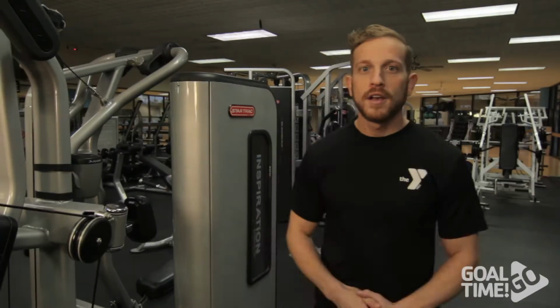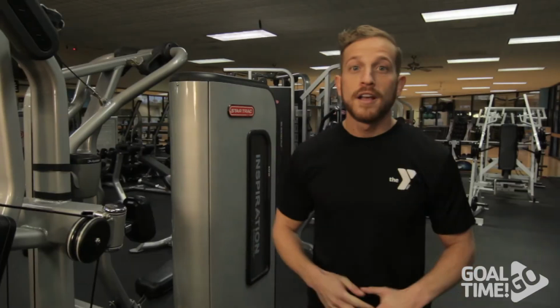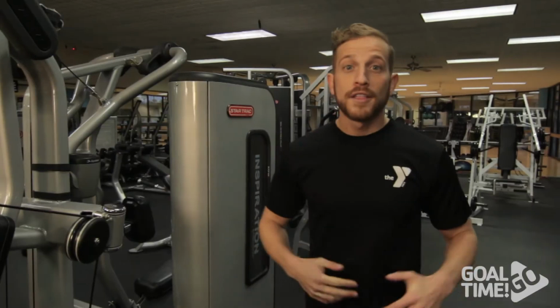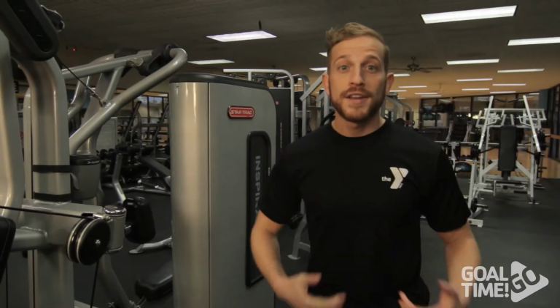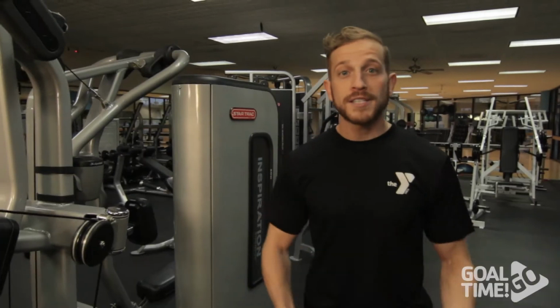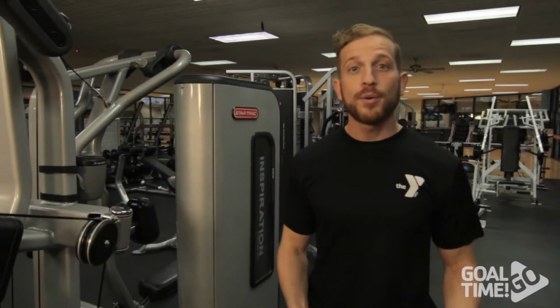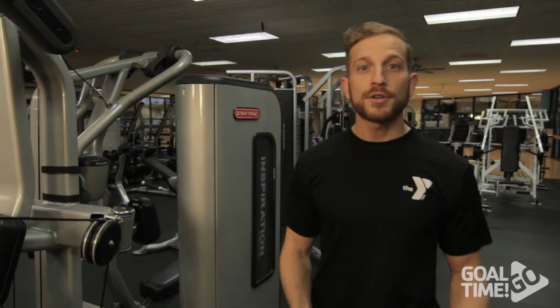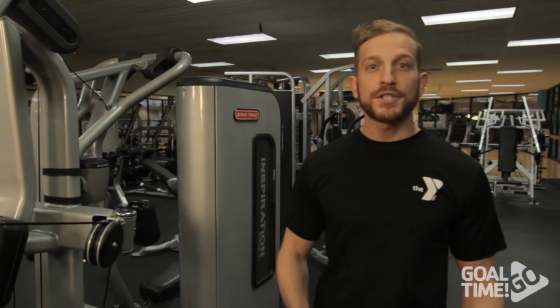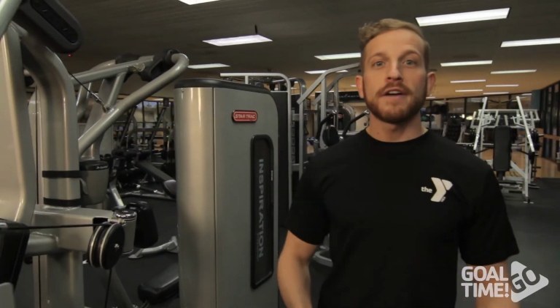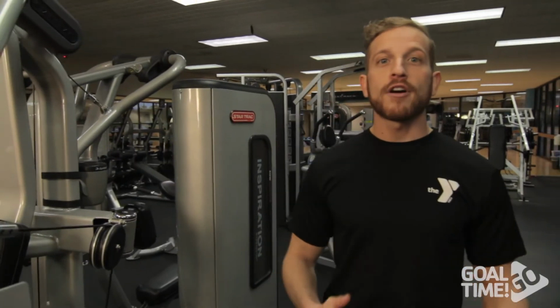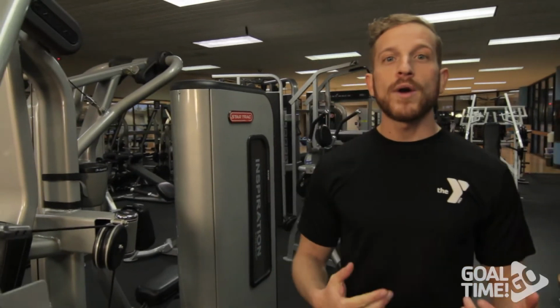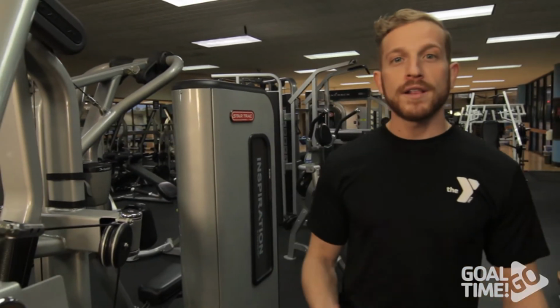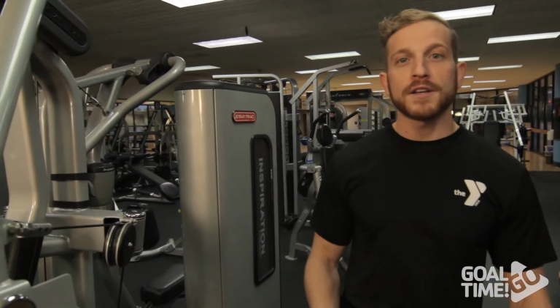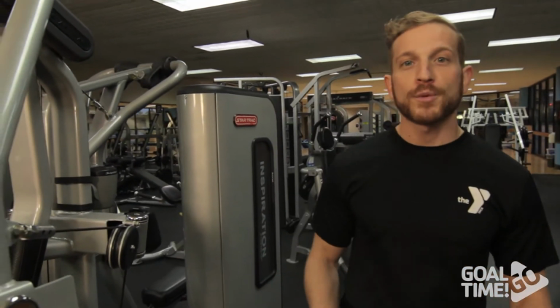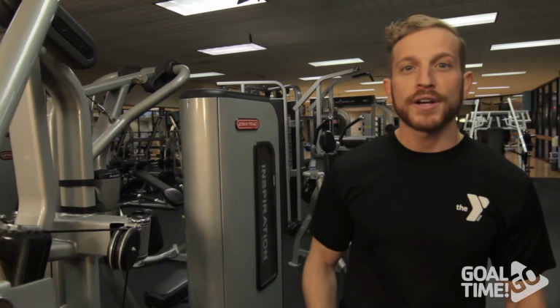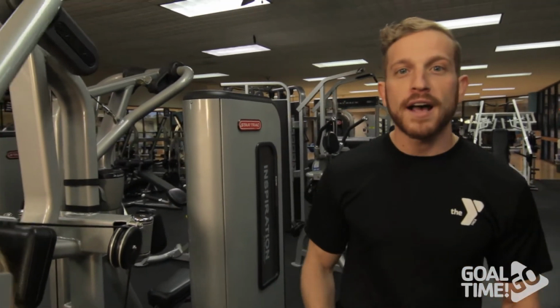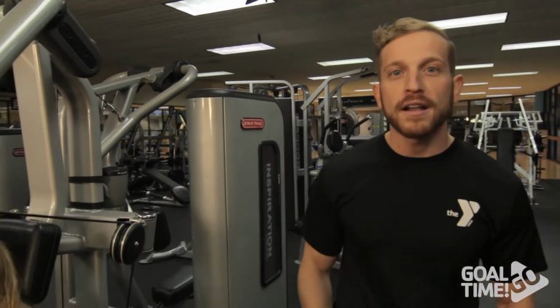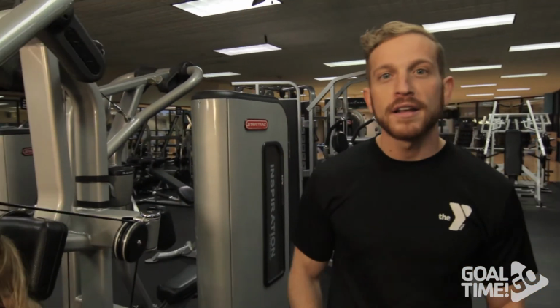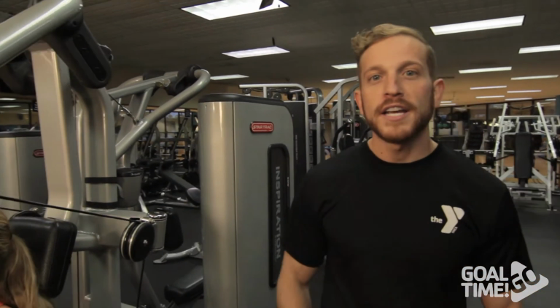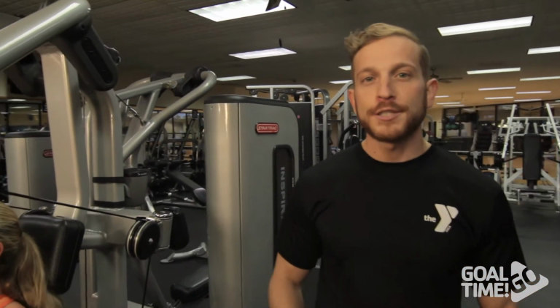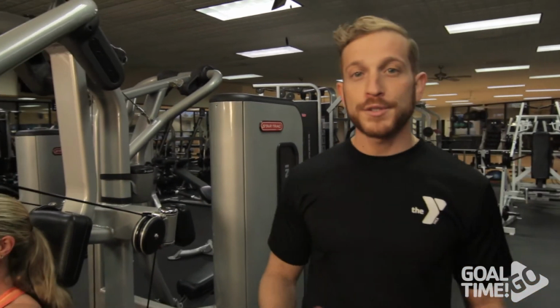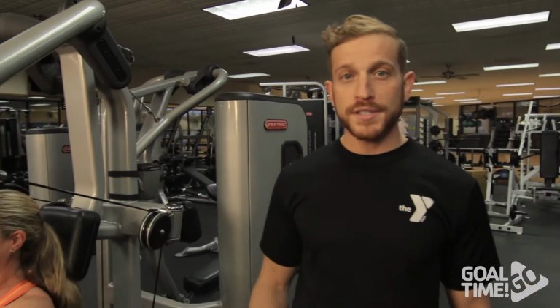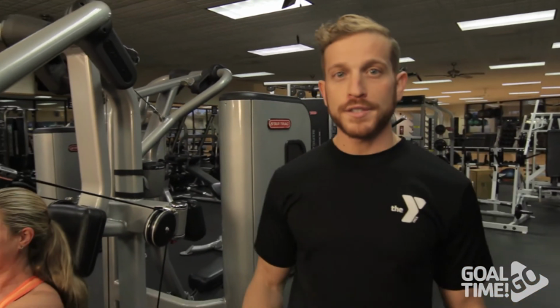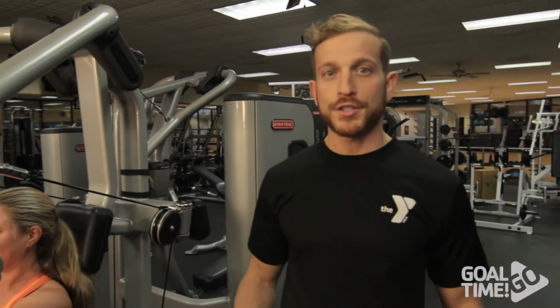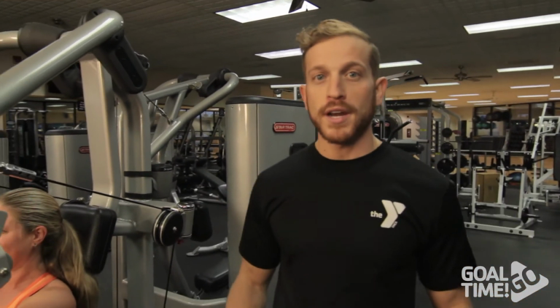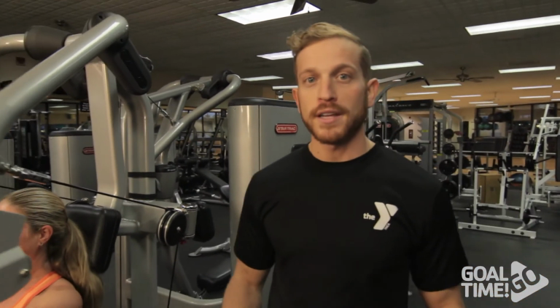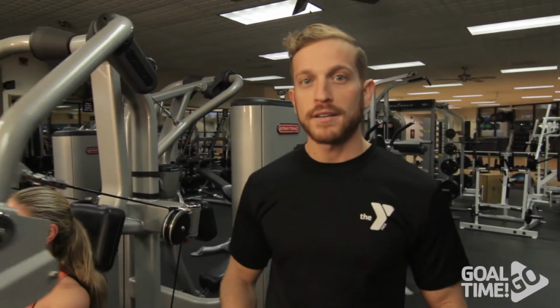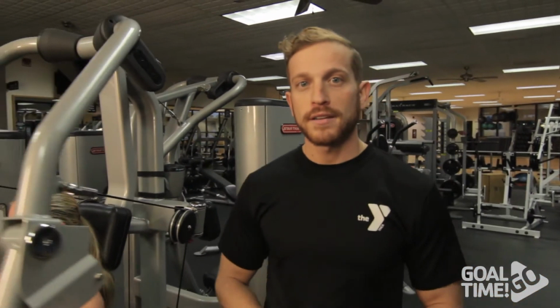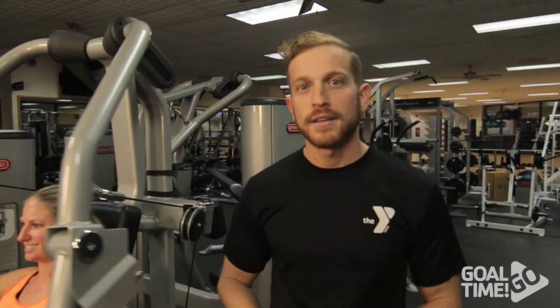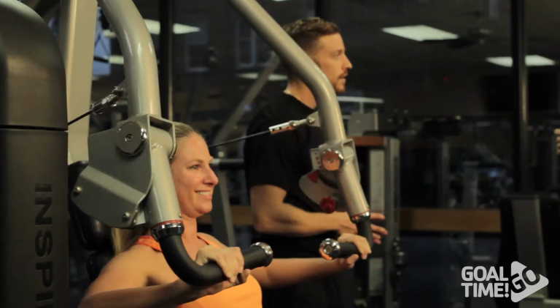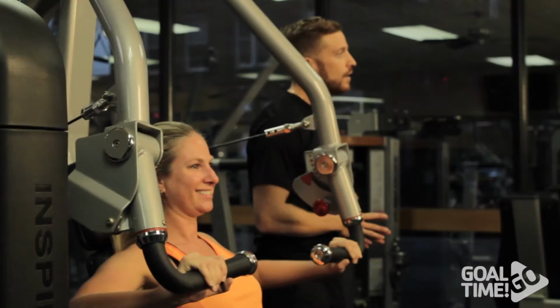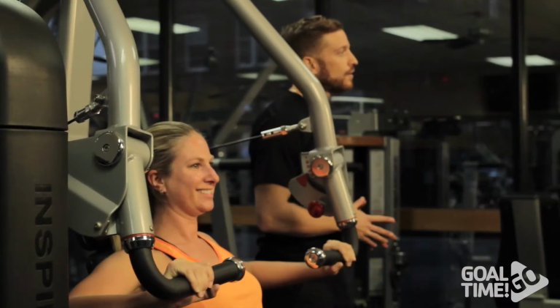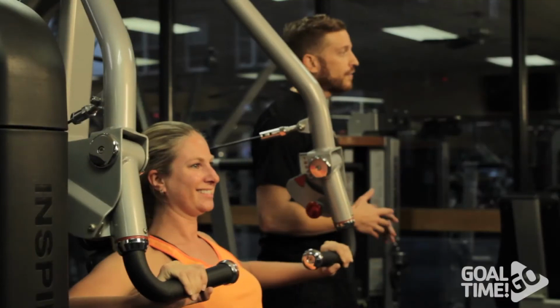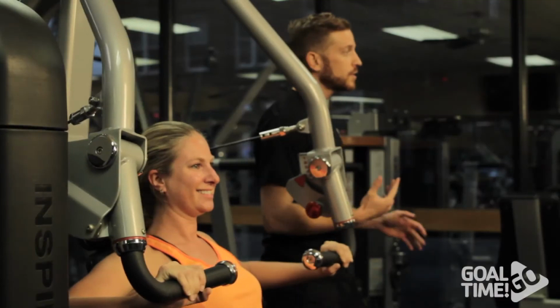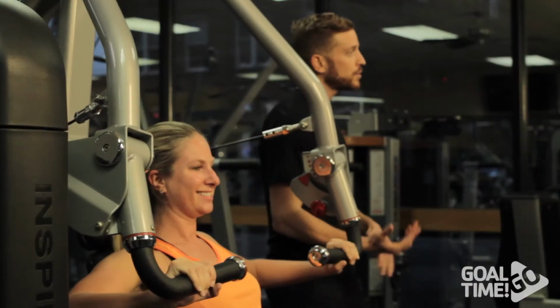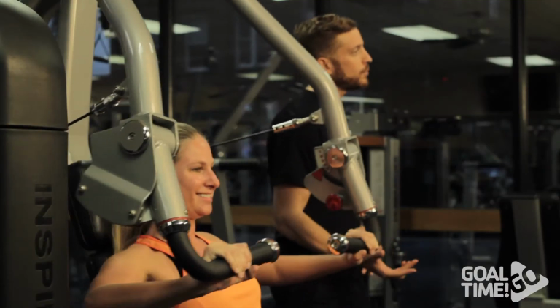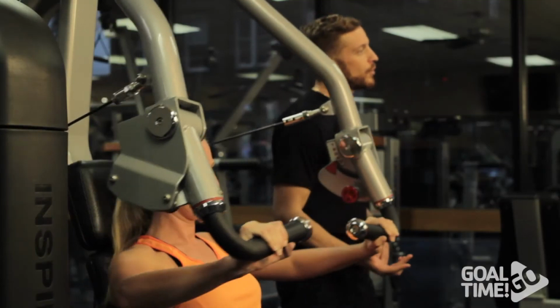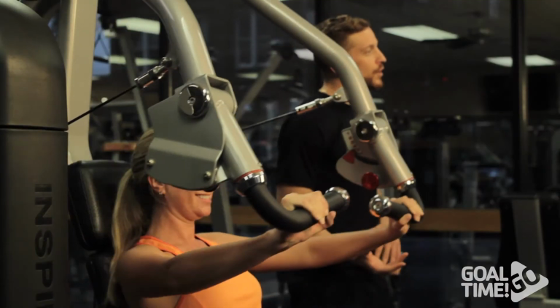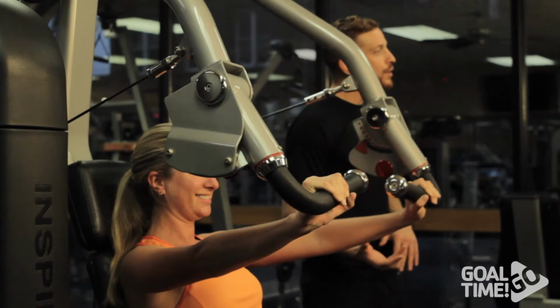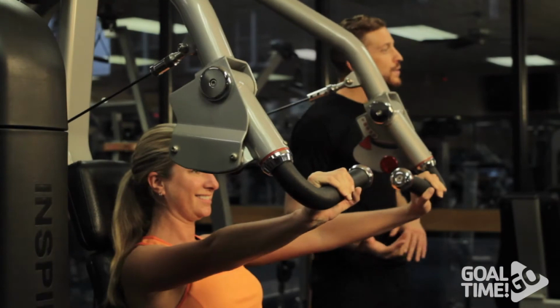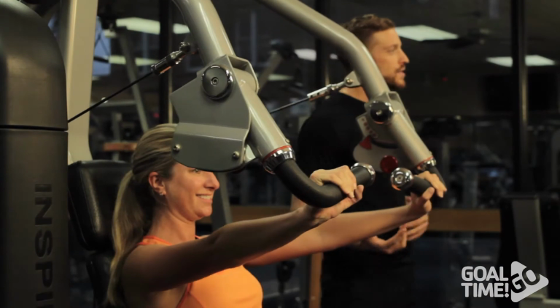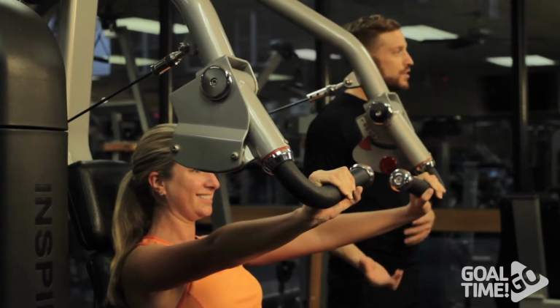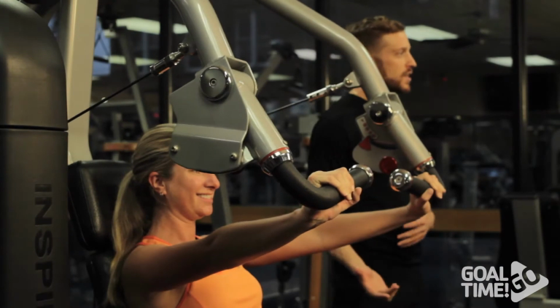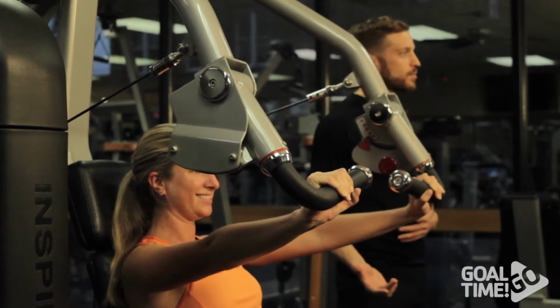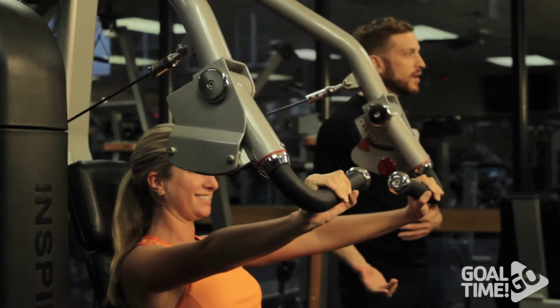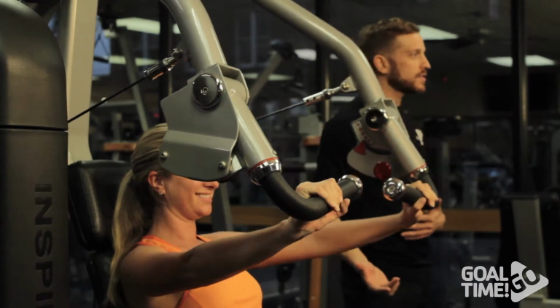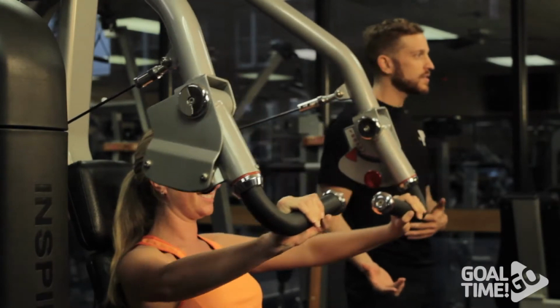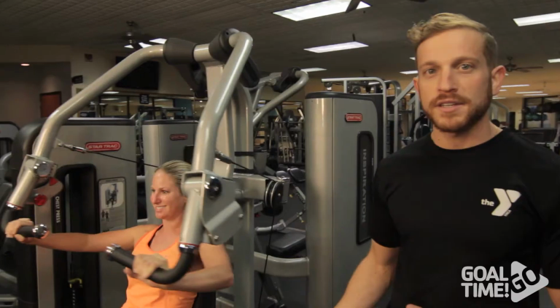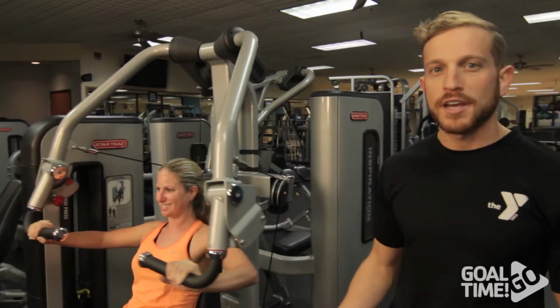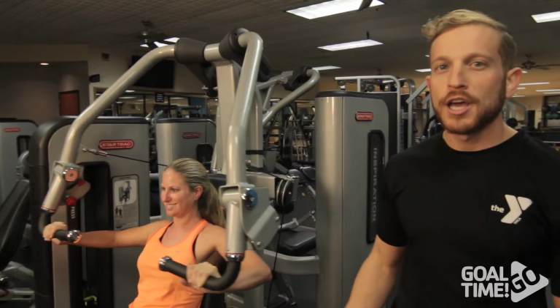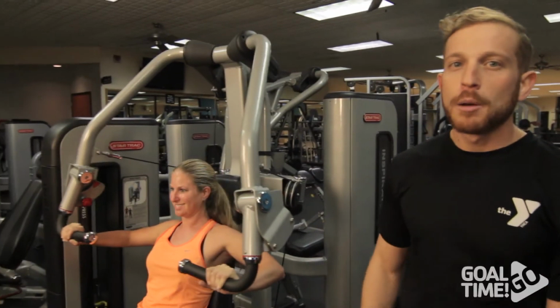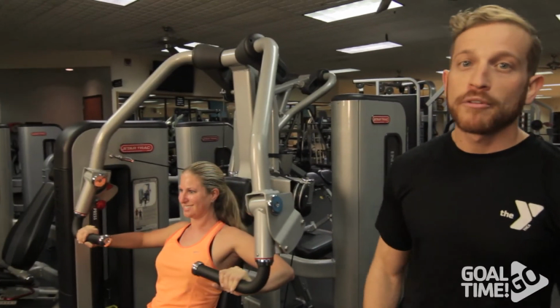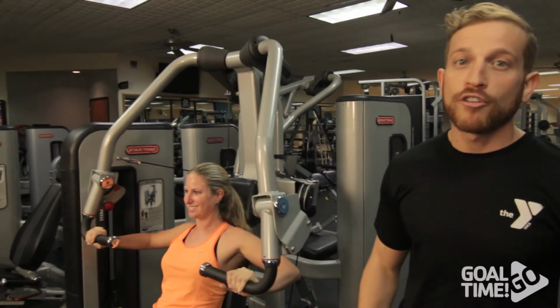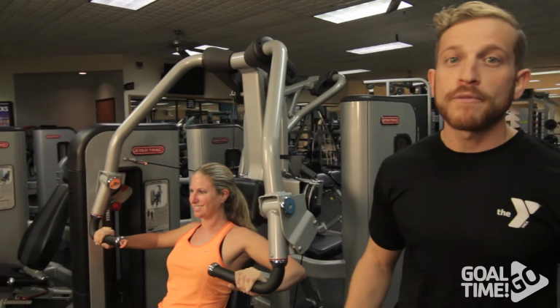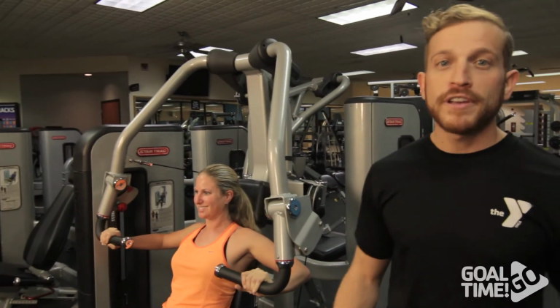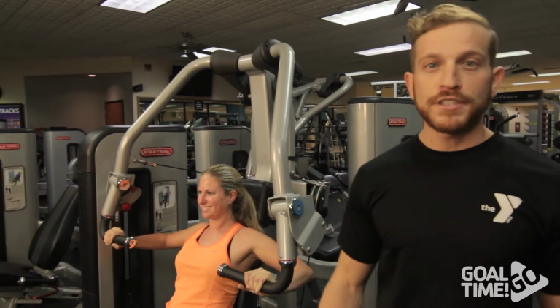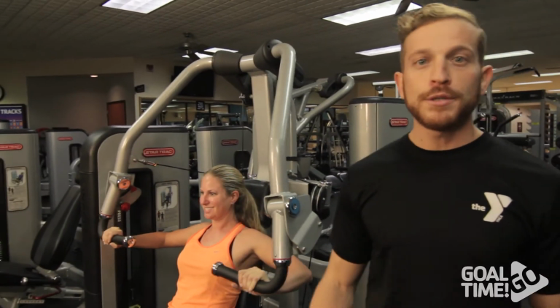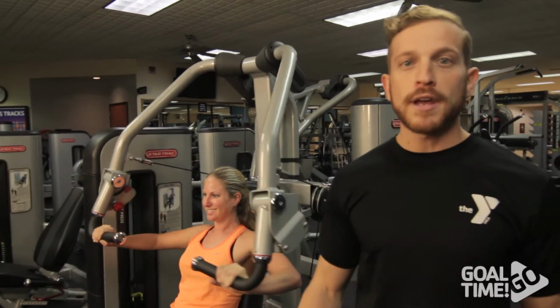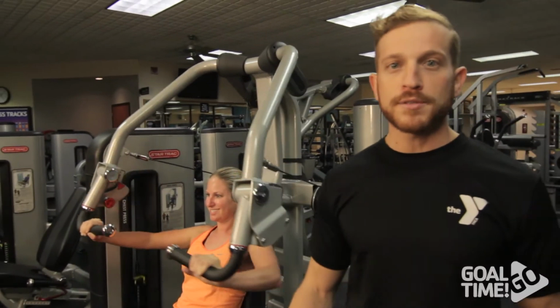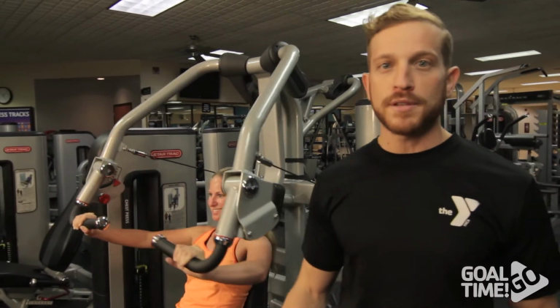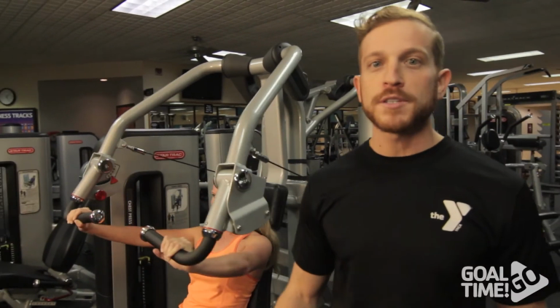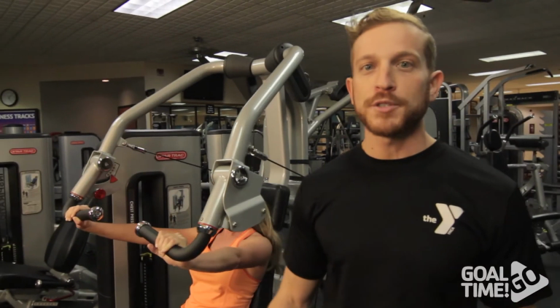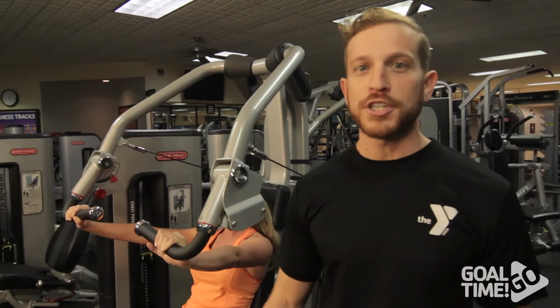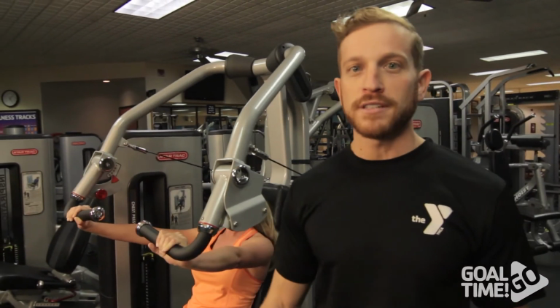The next portion of our weight loss workout is resistance training. The first machine we're going to use is the chest press. Perform 15 reps on this machine.